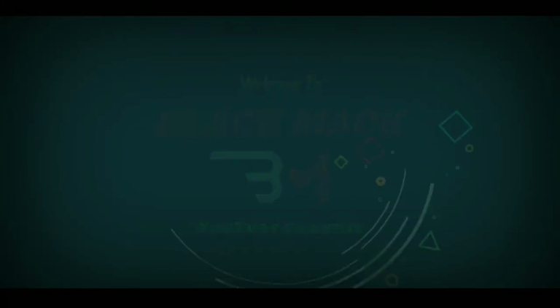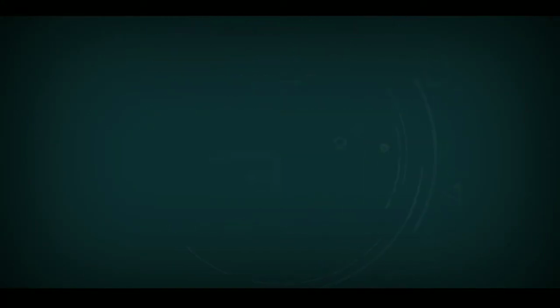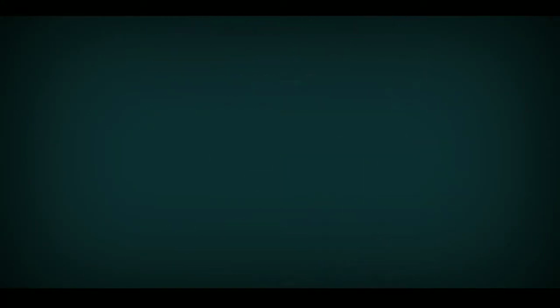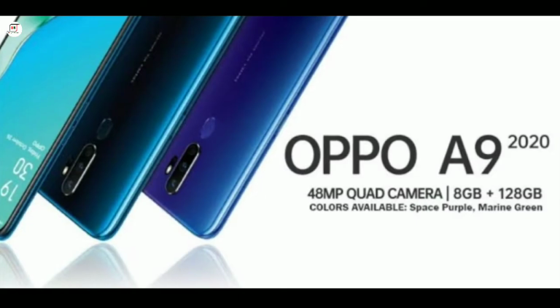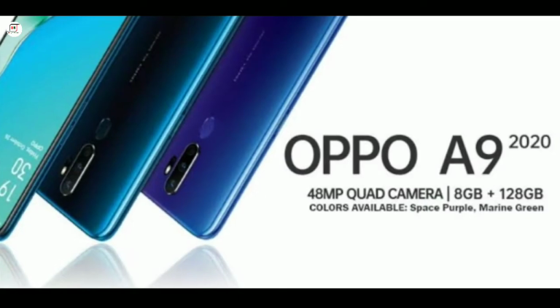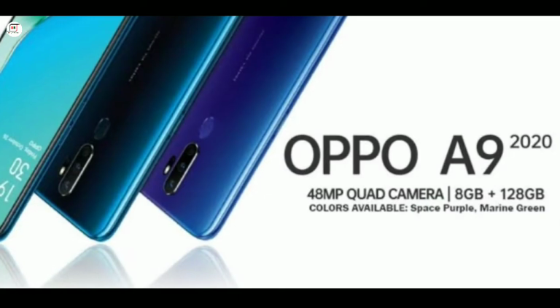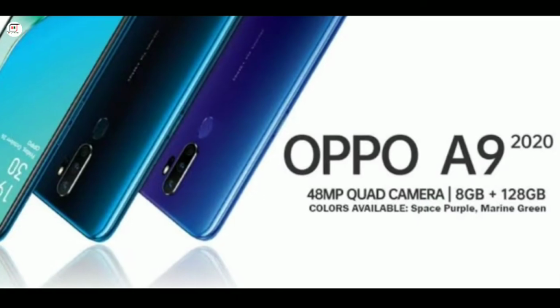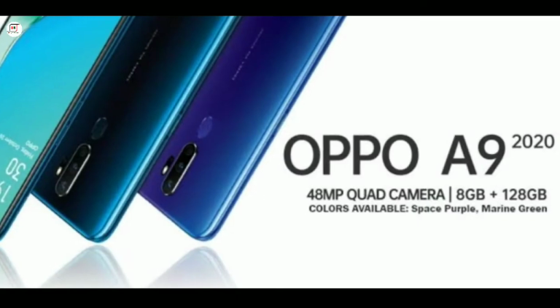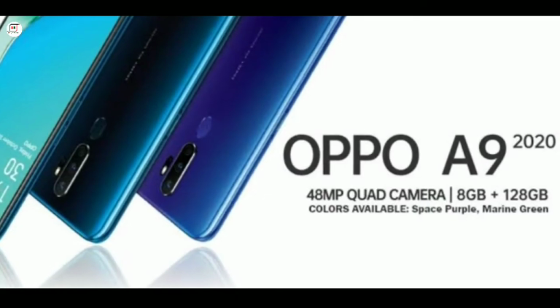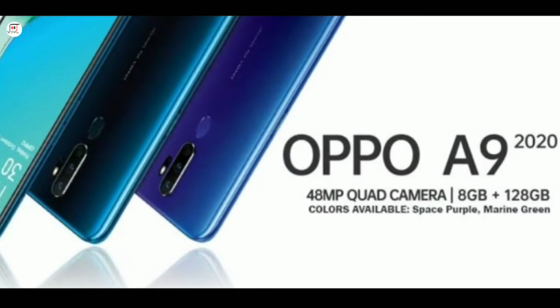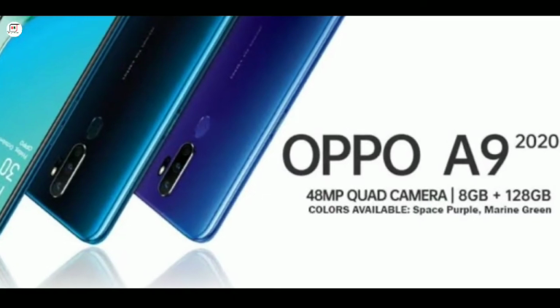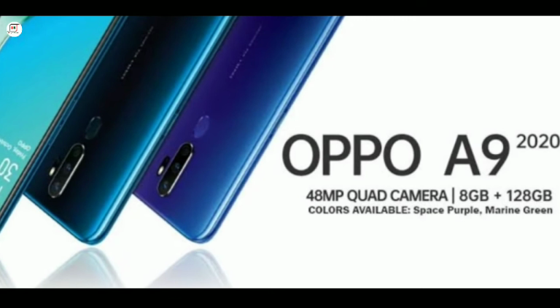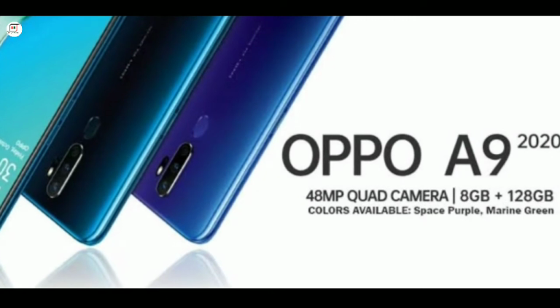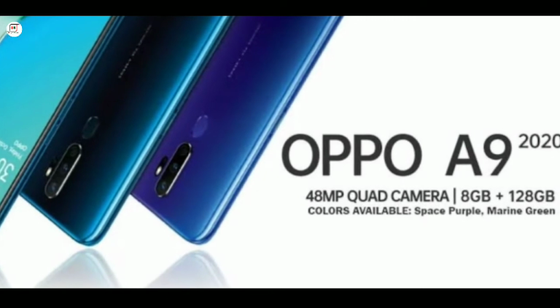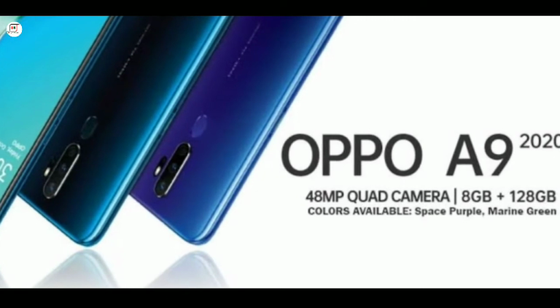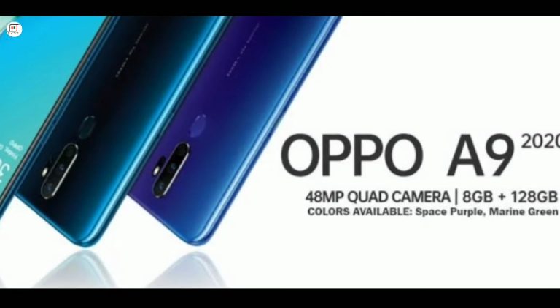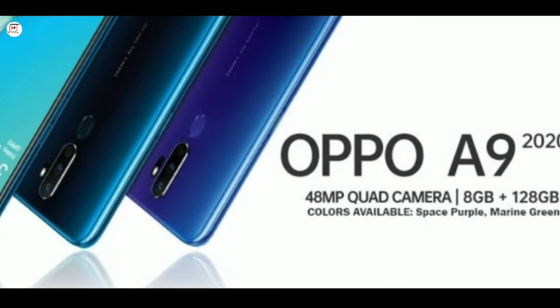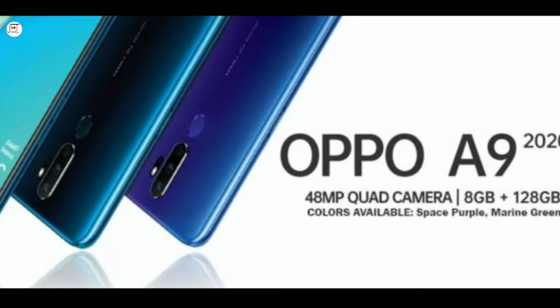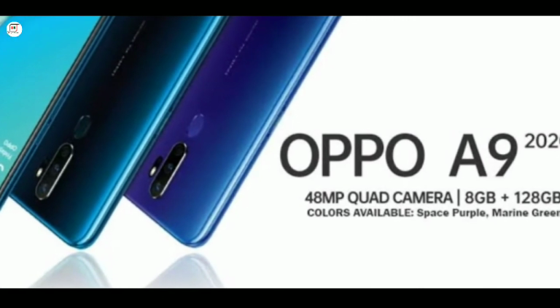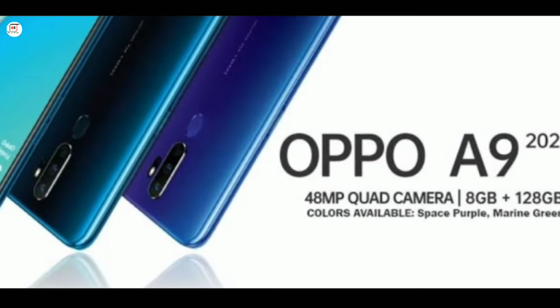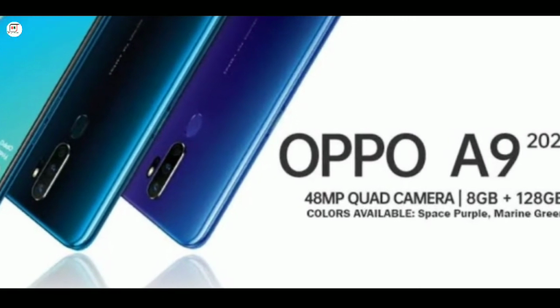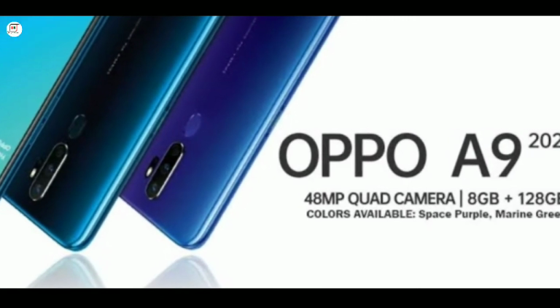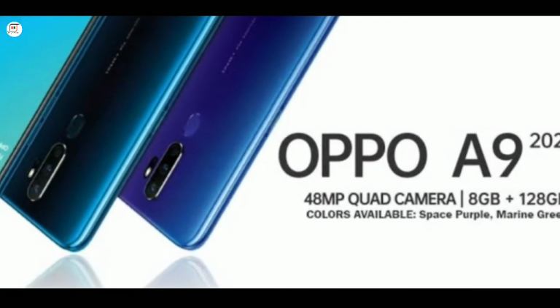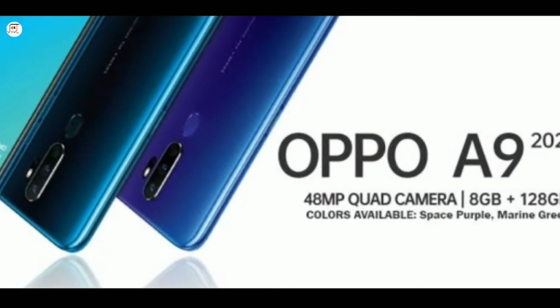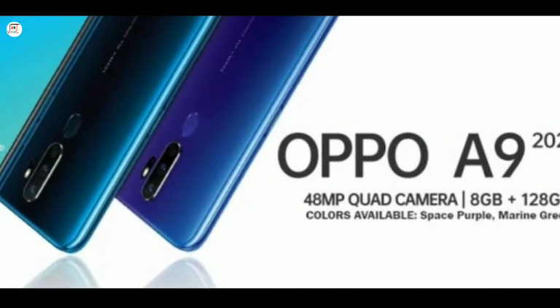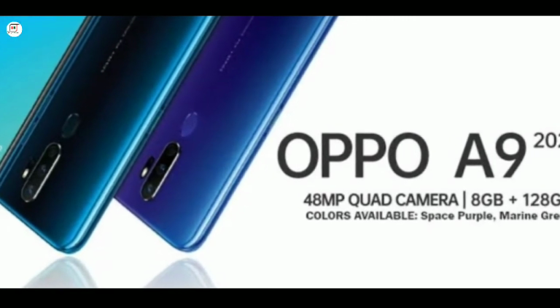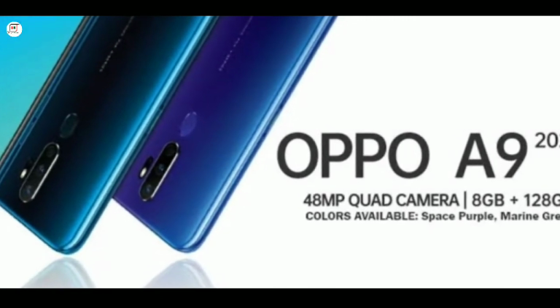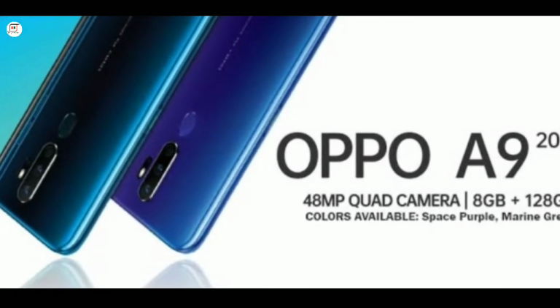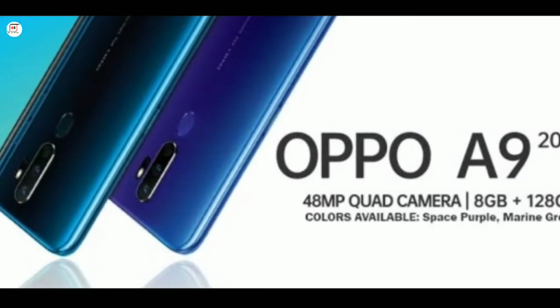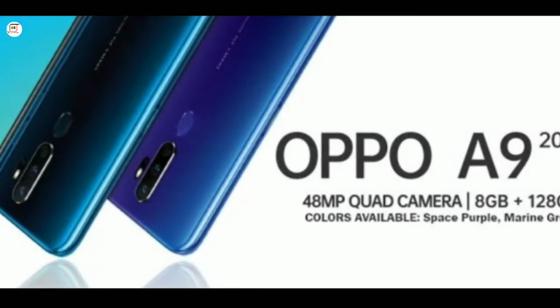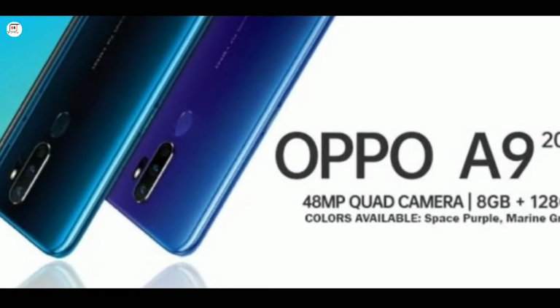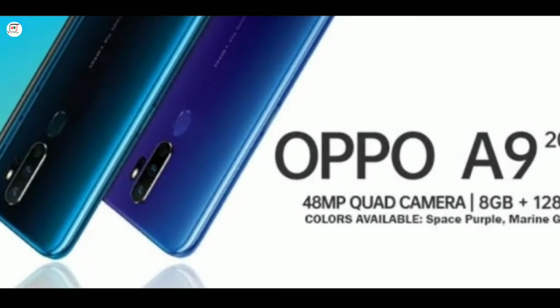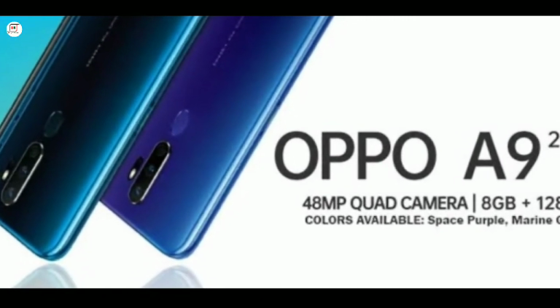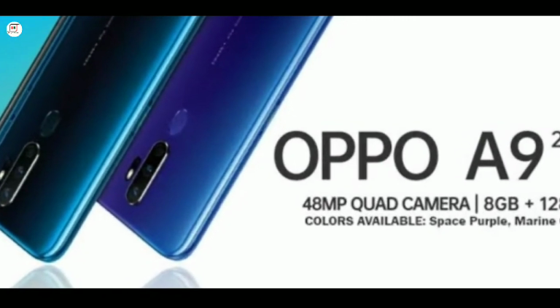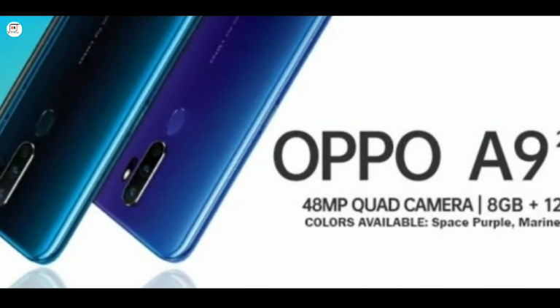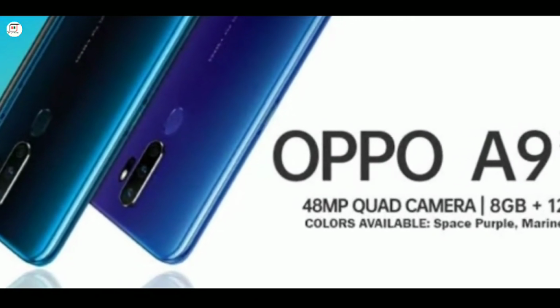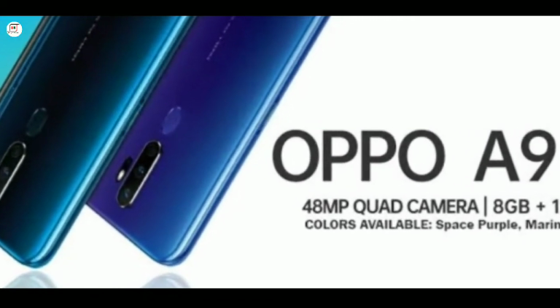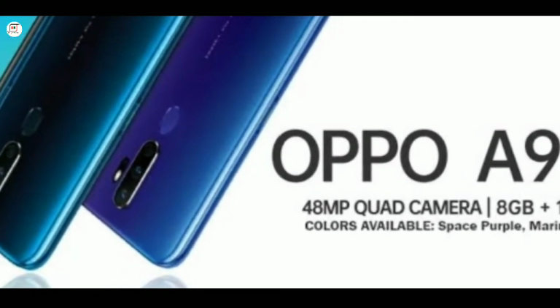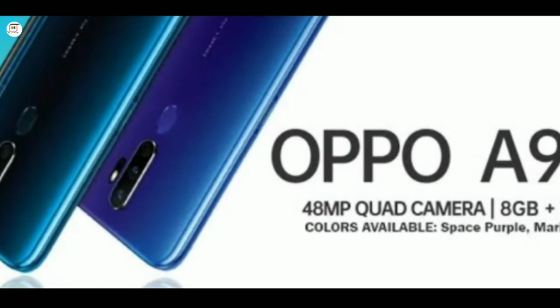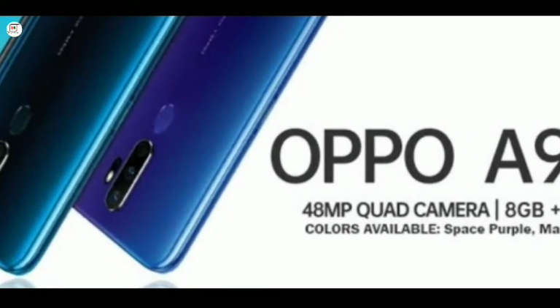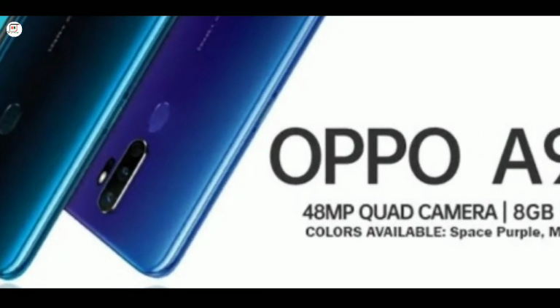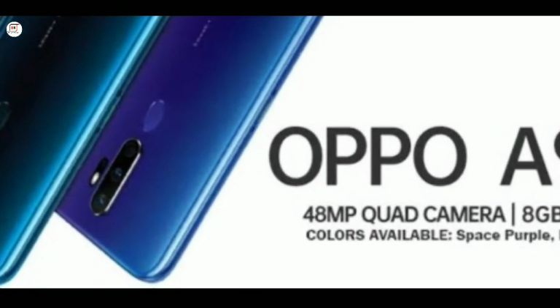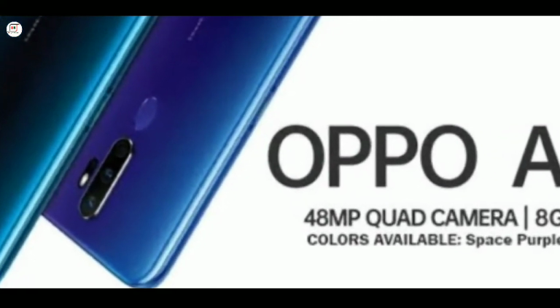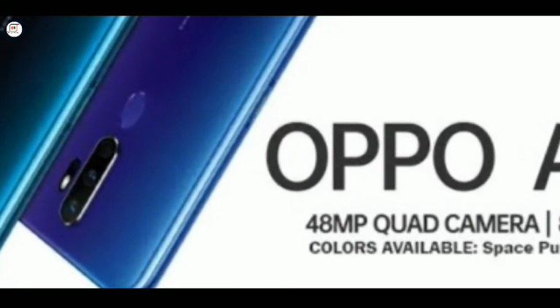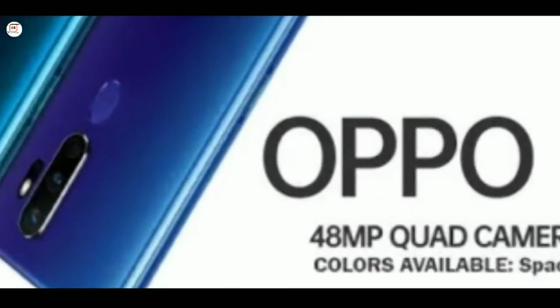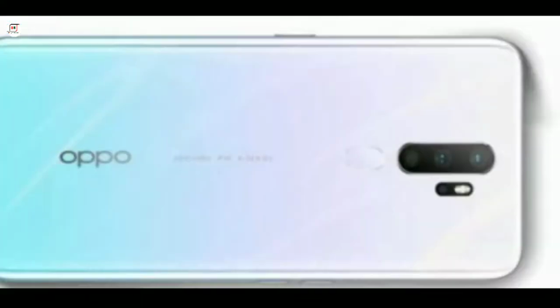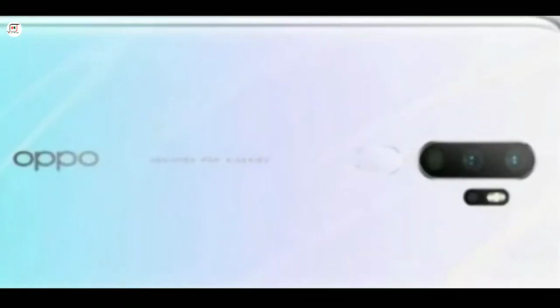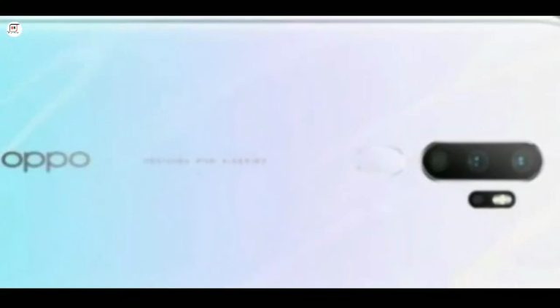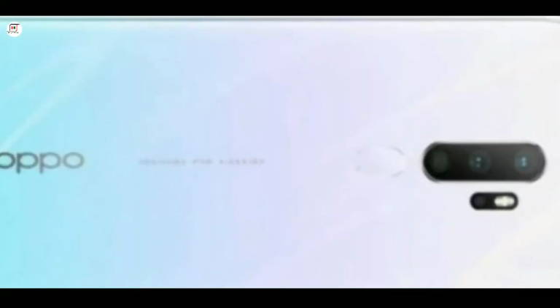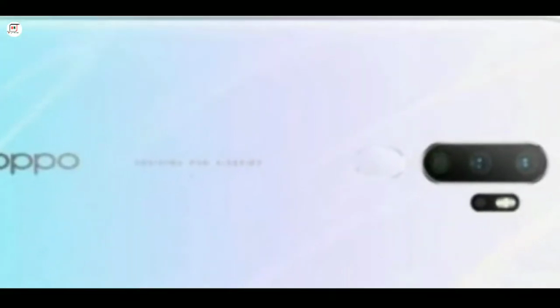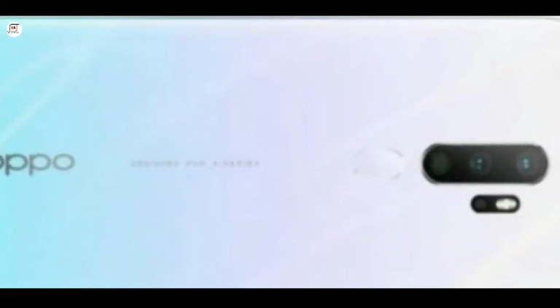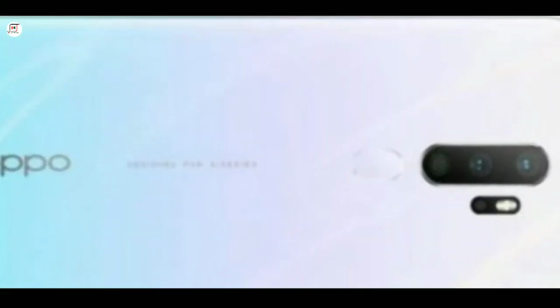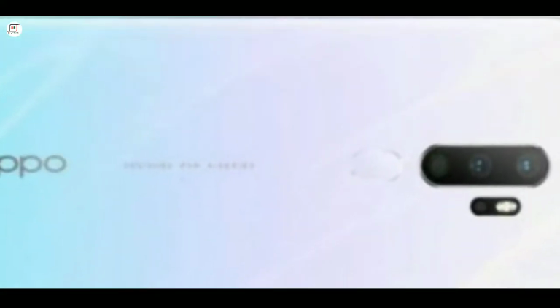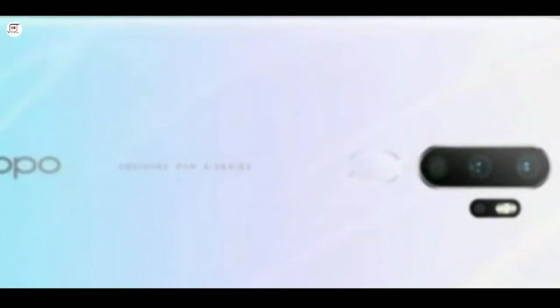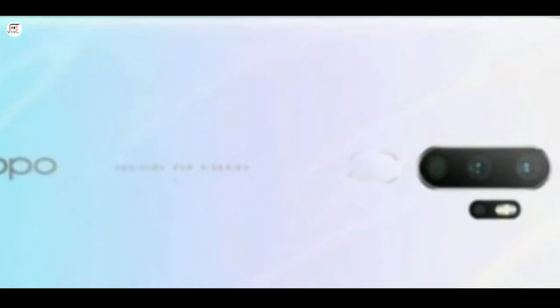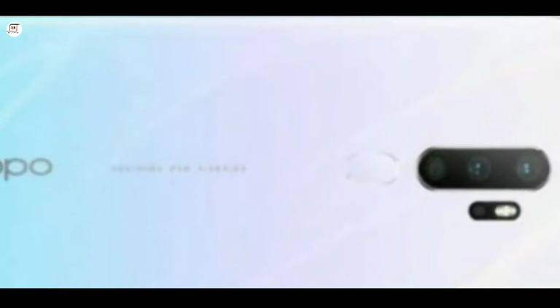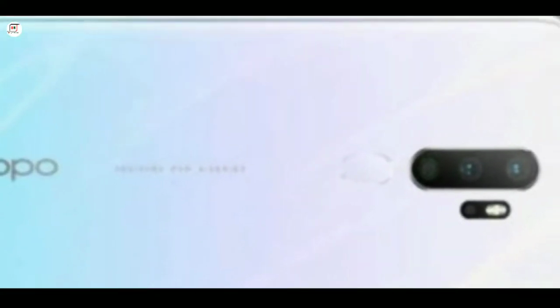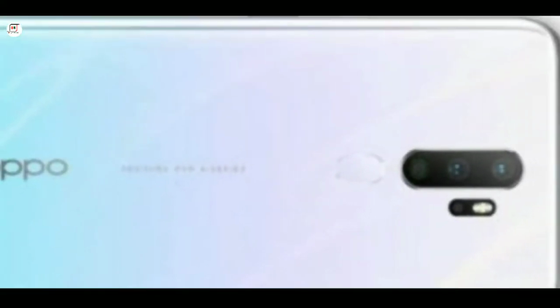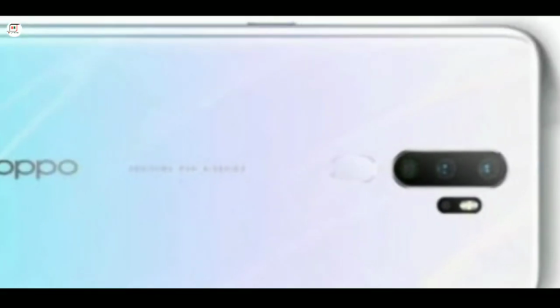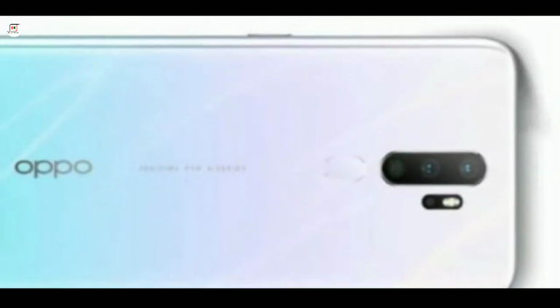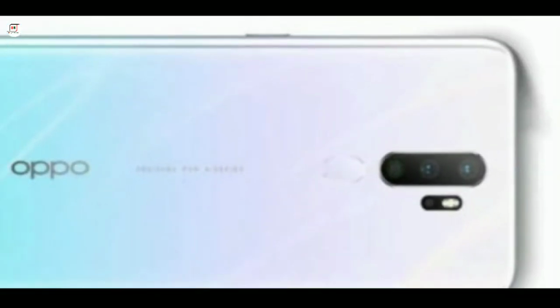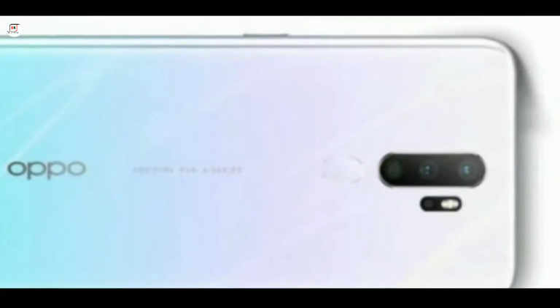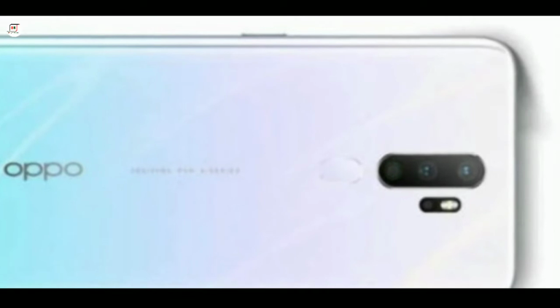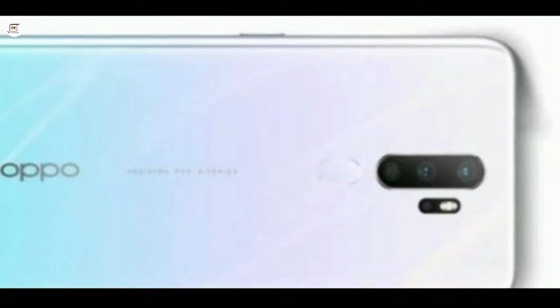OPPO N1 2020 full specification price in Bangladesh — unofficial price details.